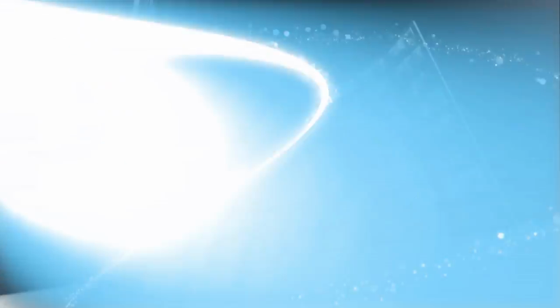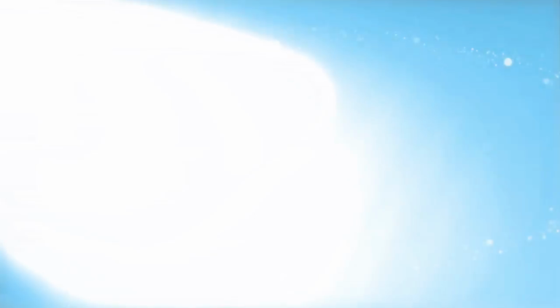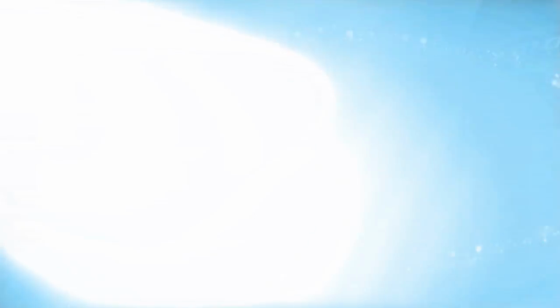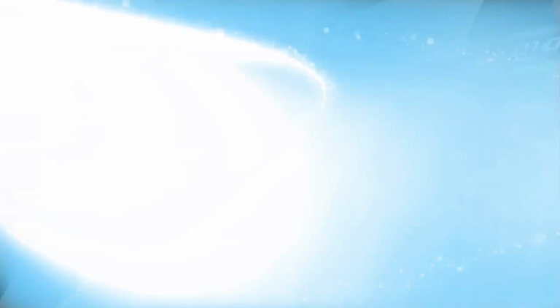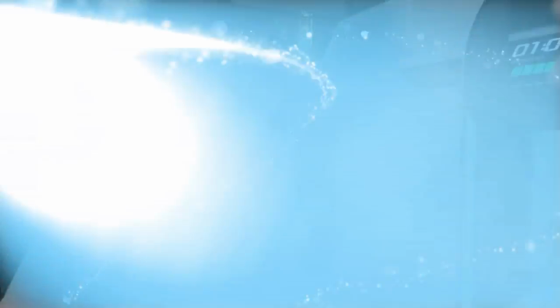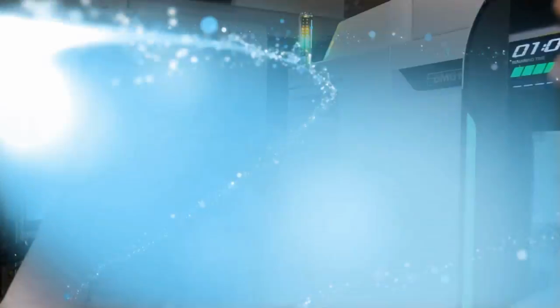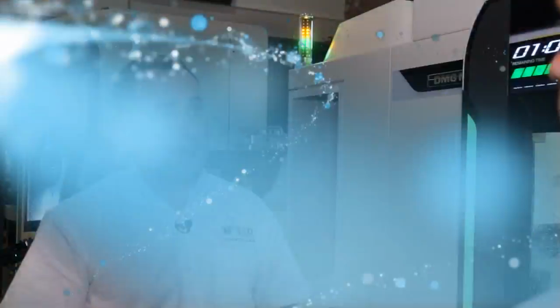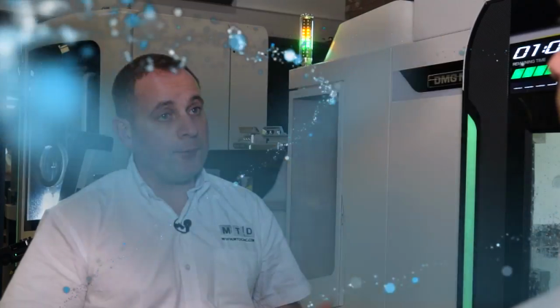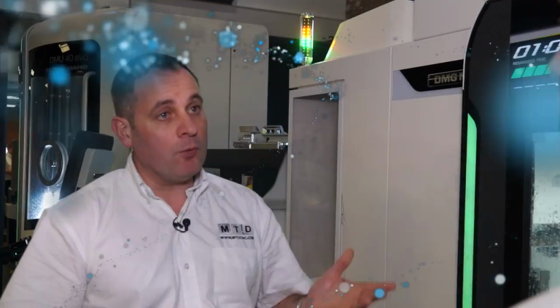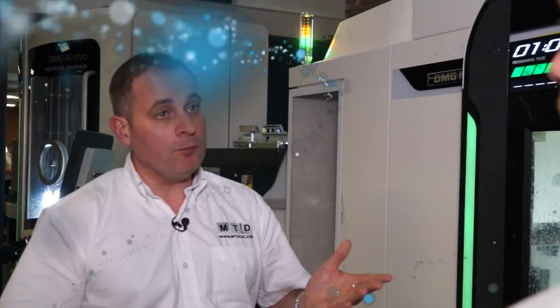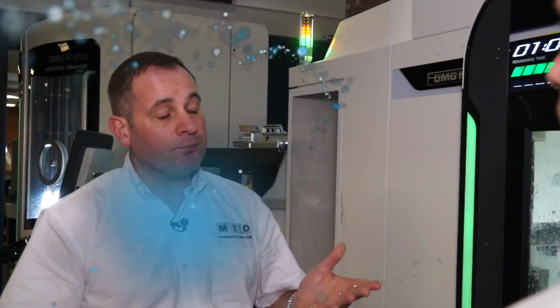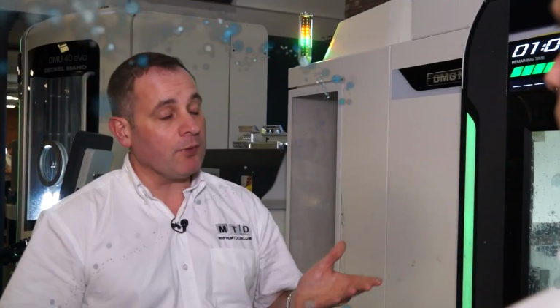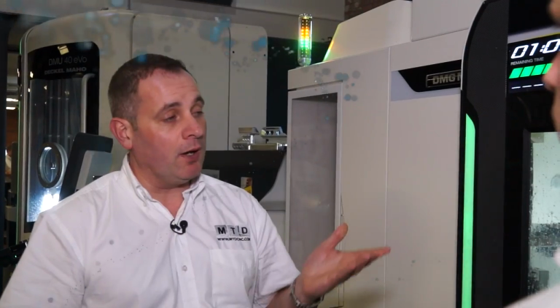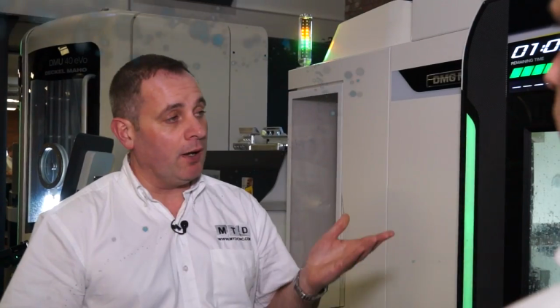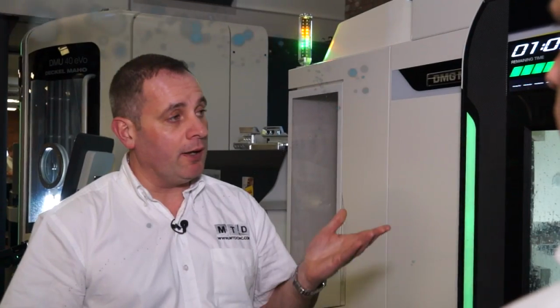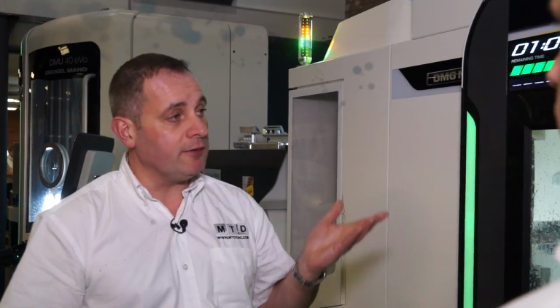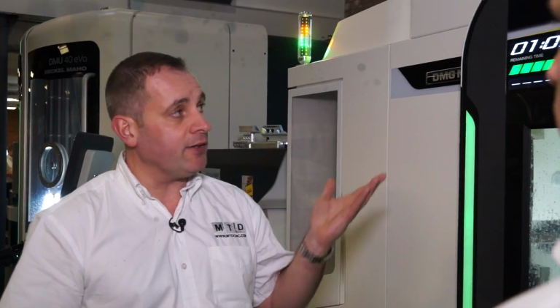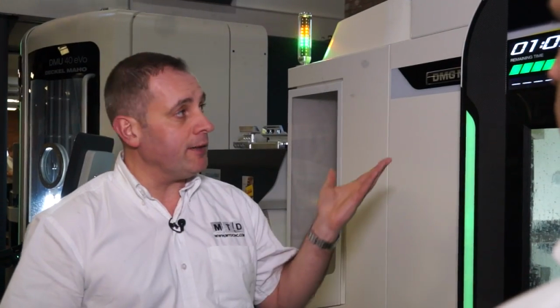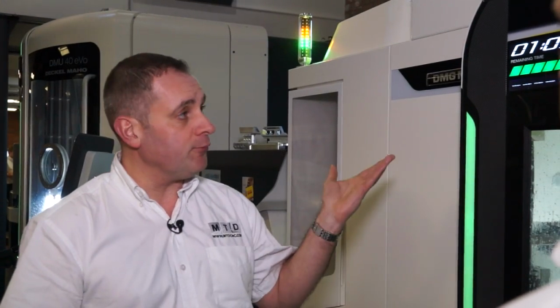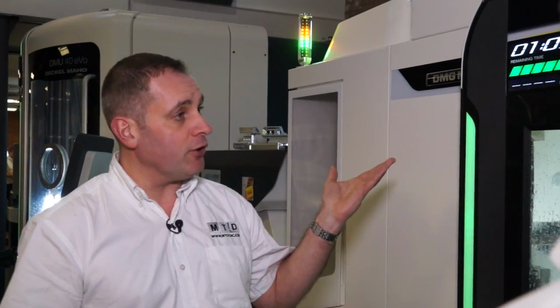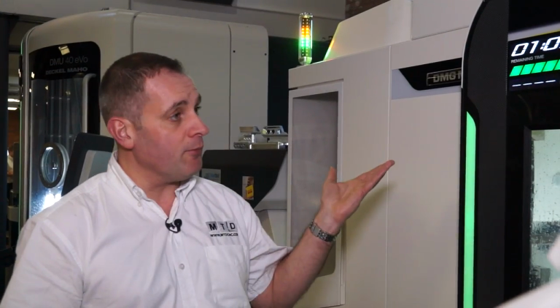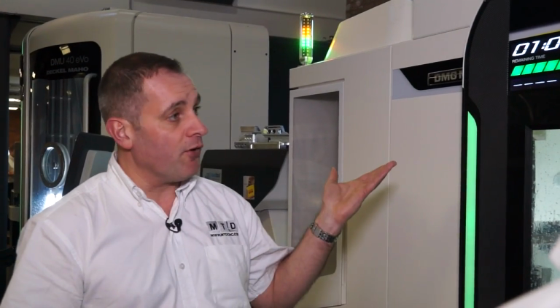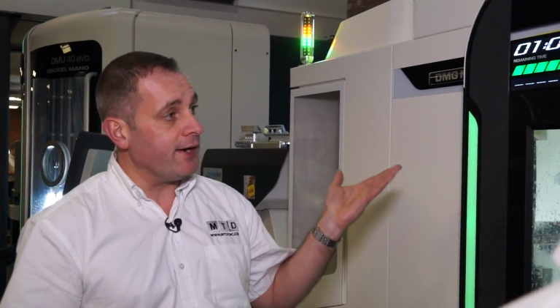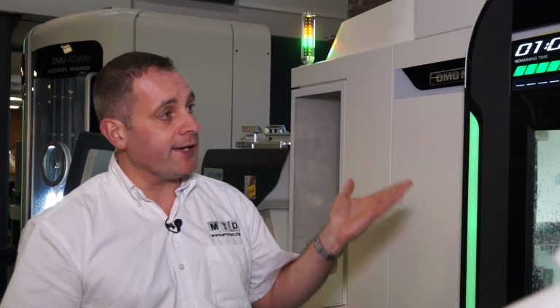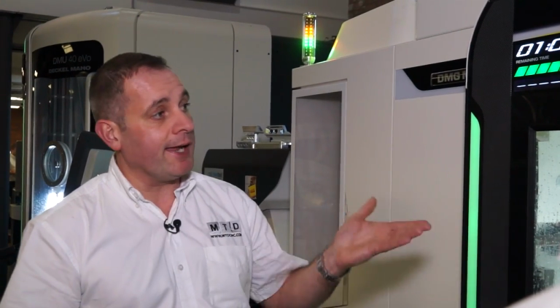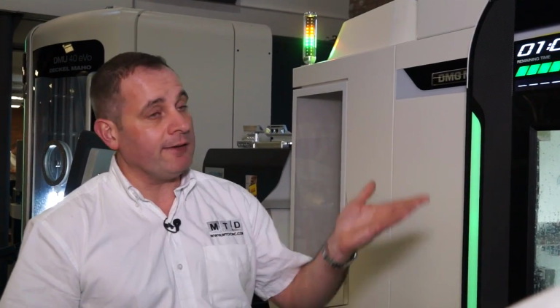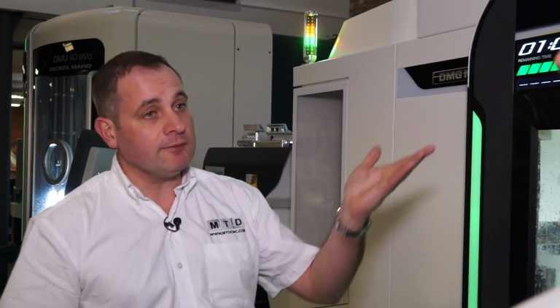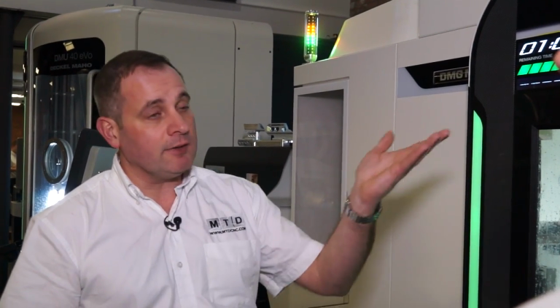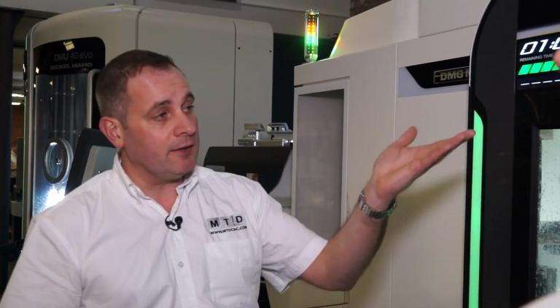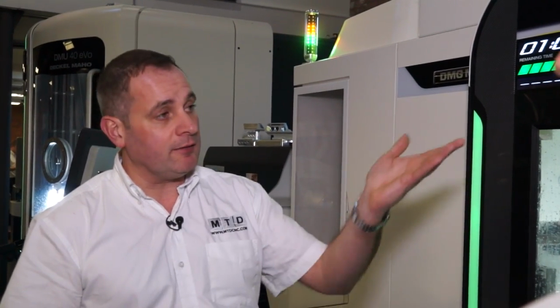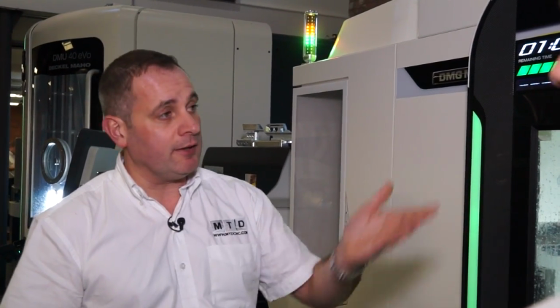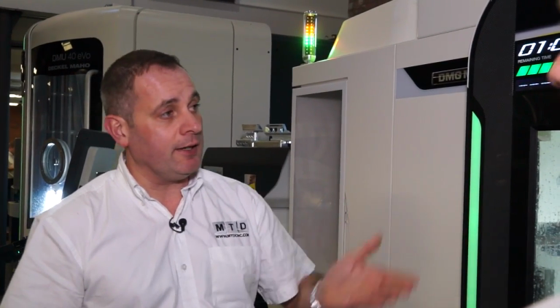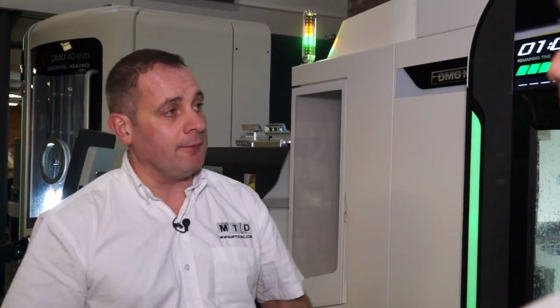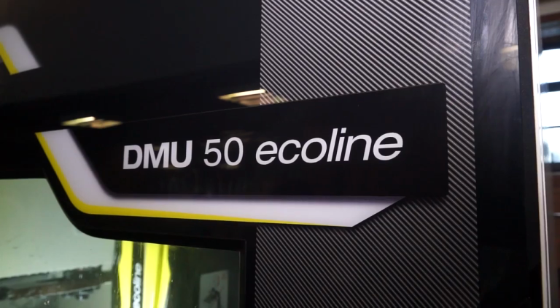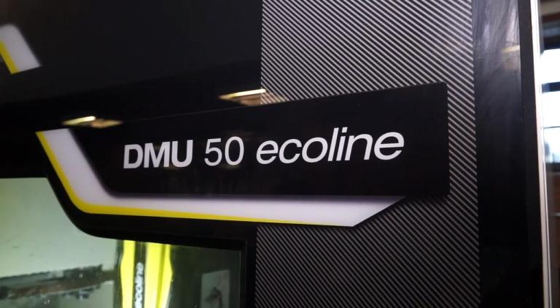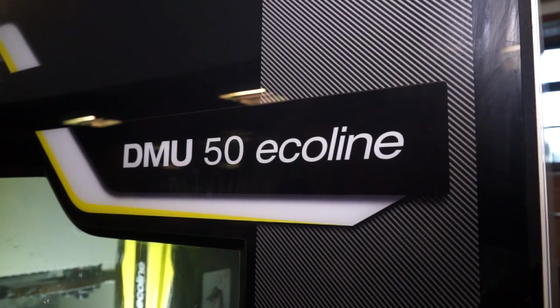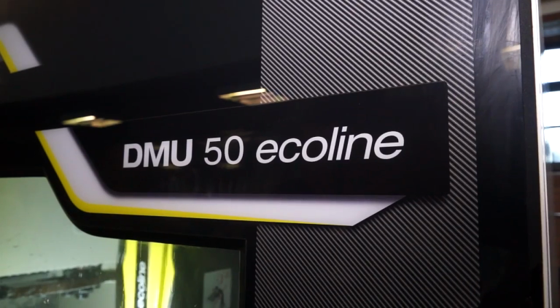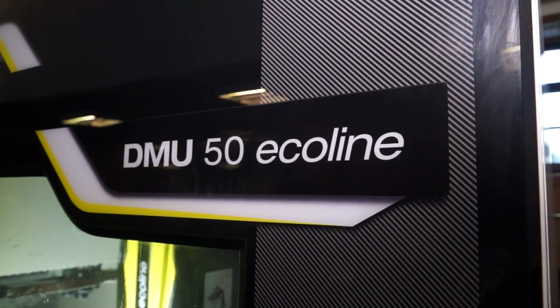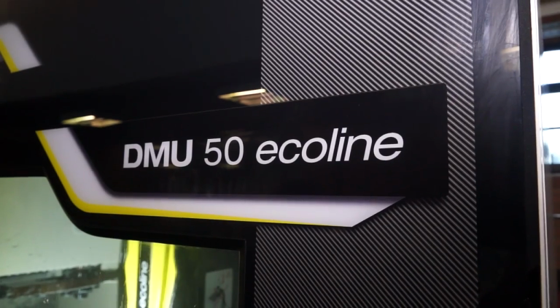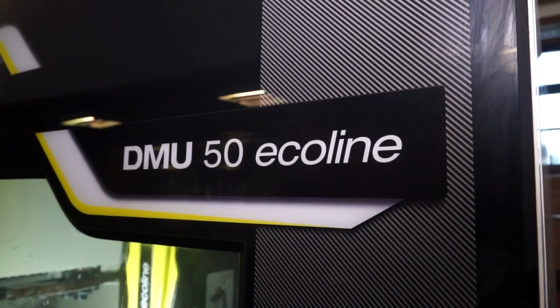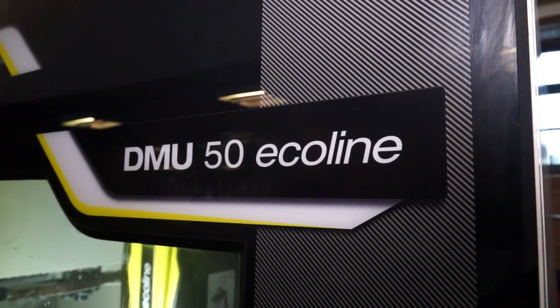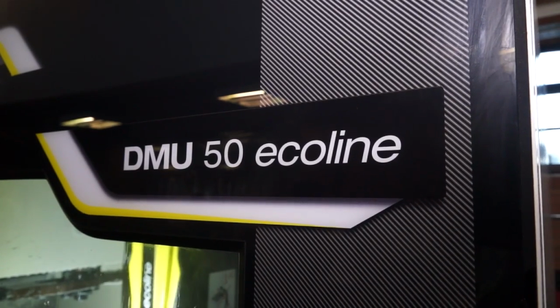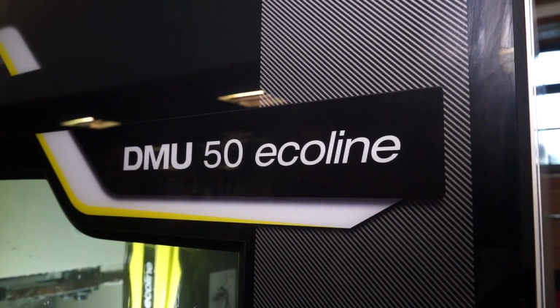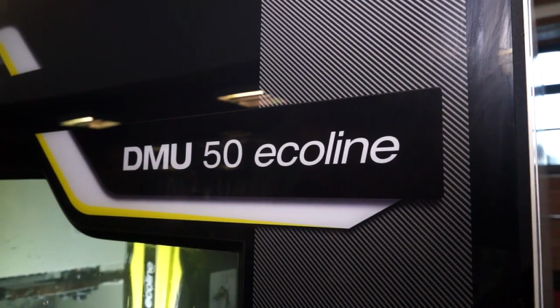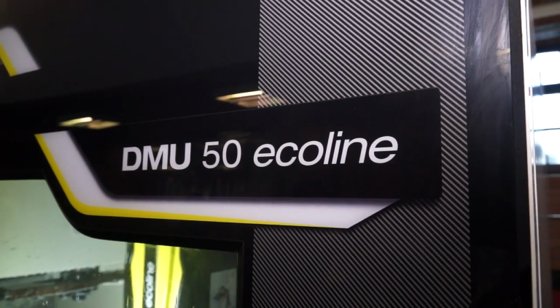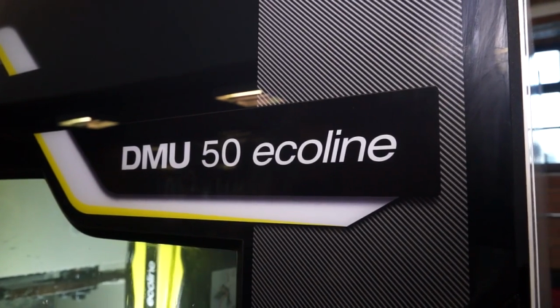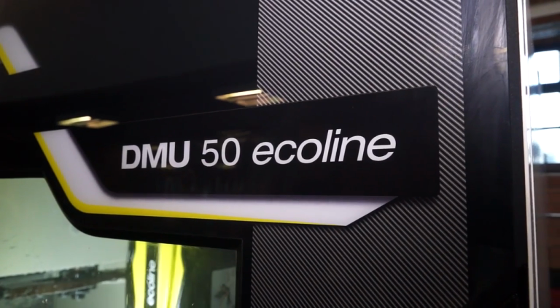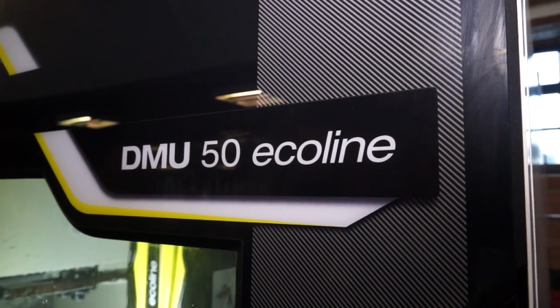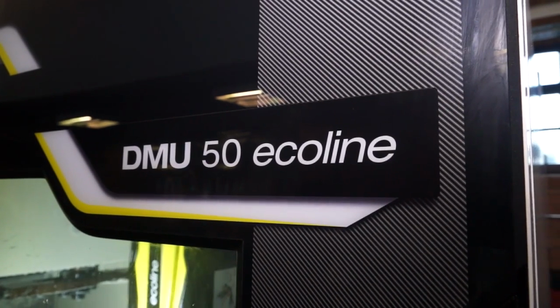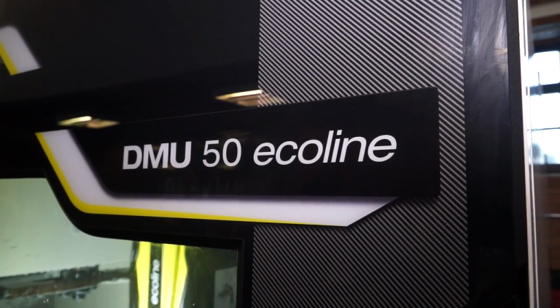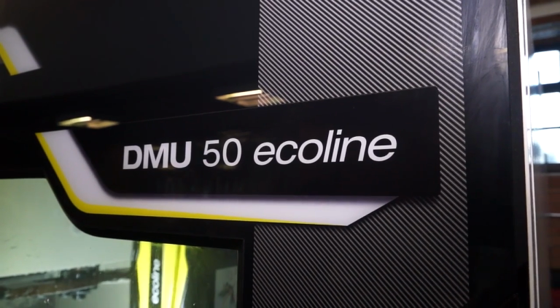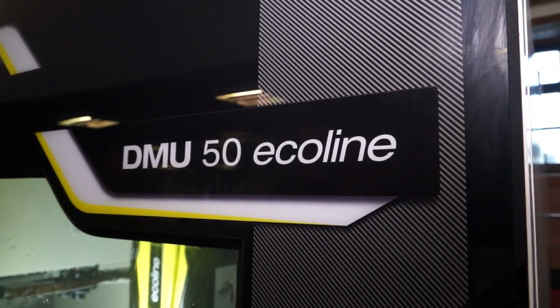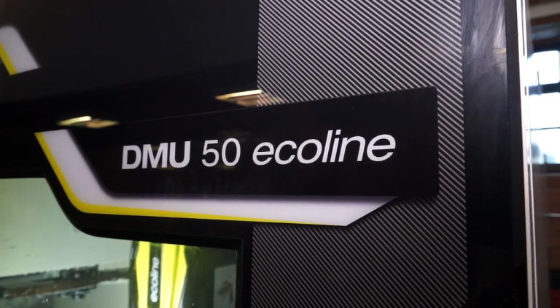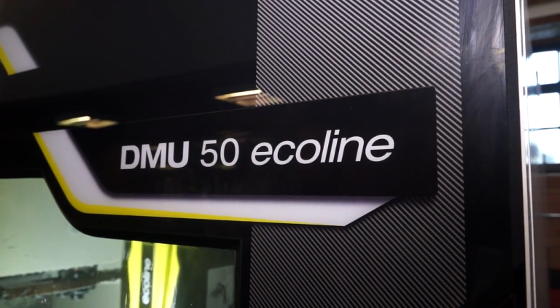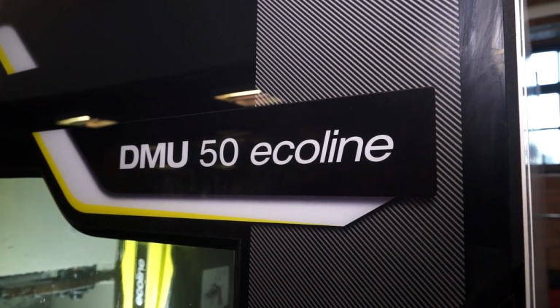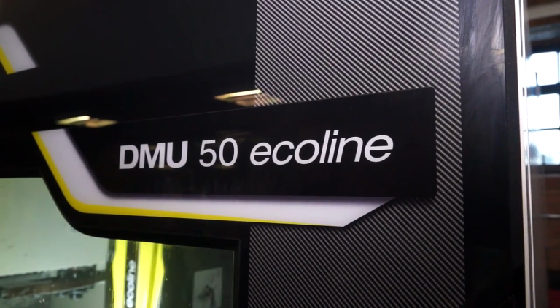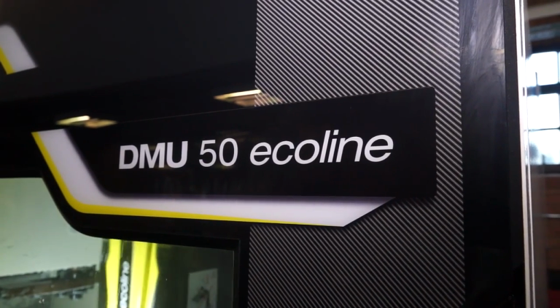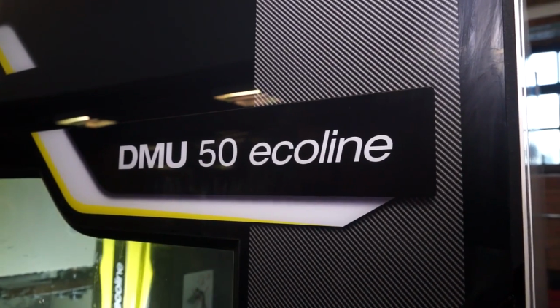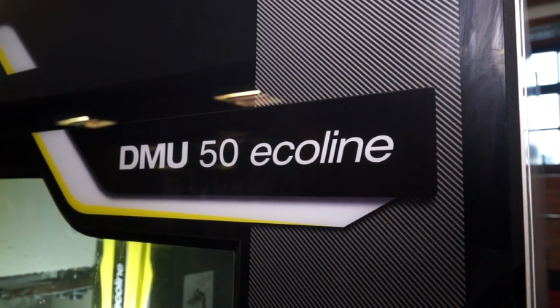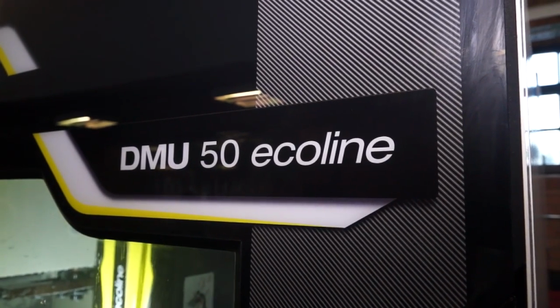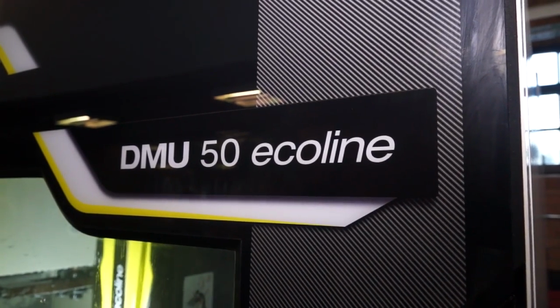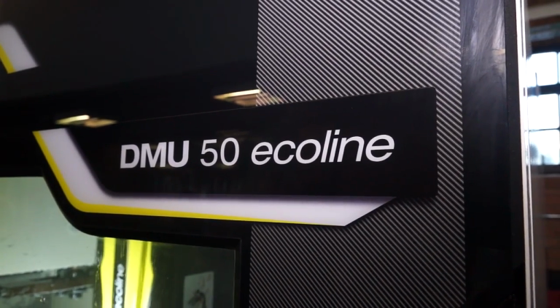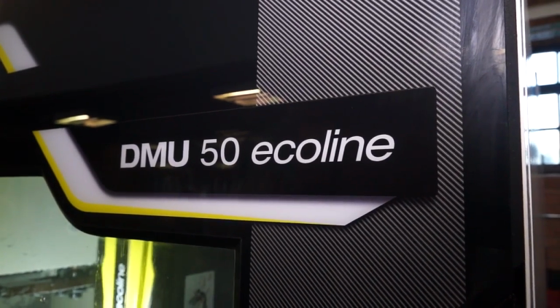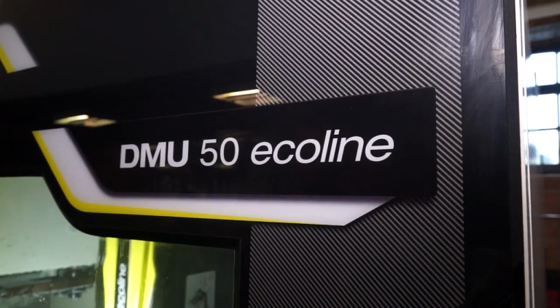Okay Paul, DMG Mori again — the DMU 50 Eco line. Tell me a little bit more about it.